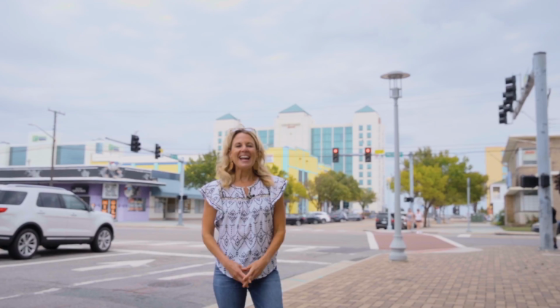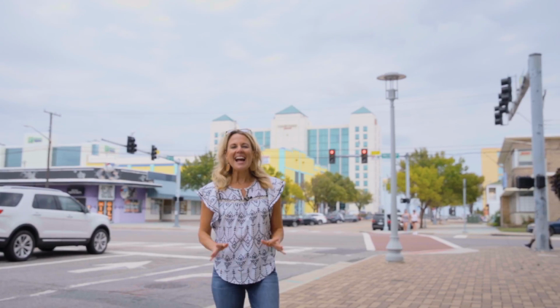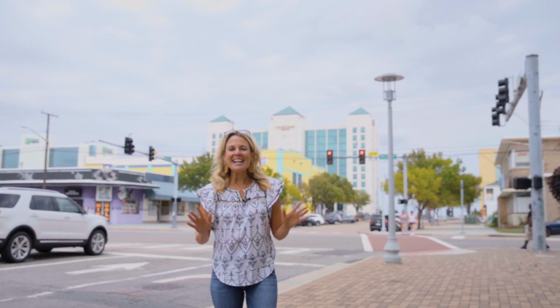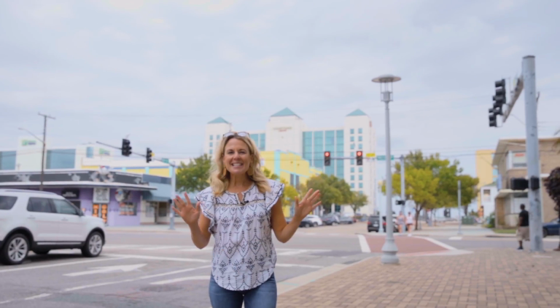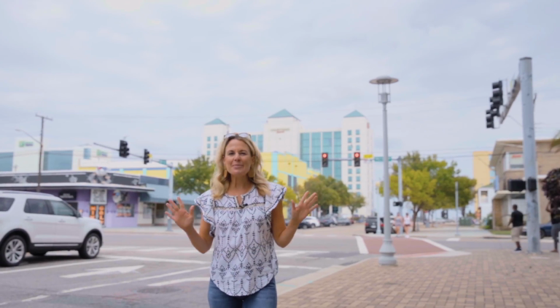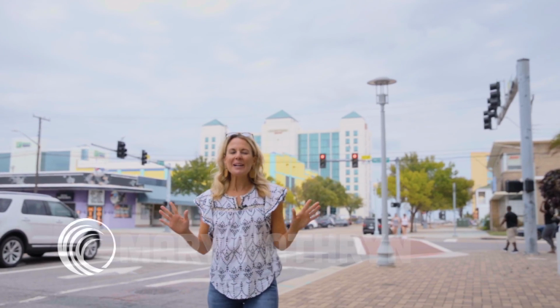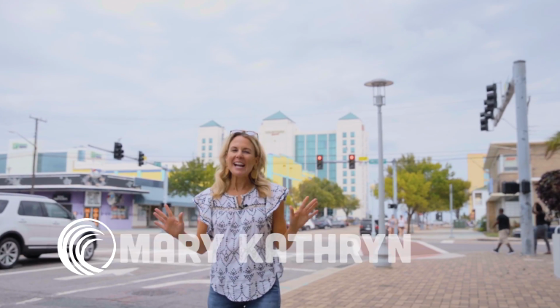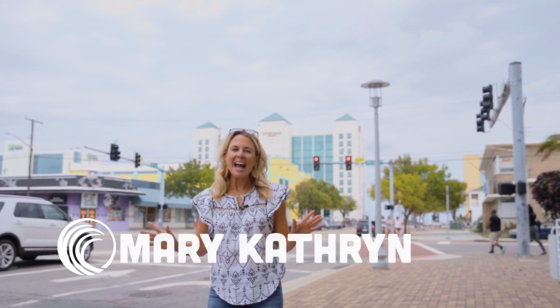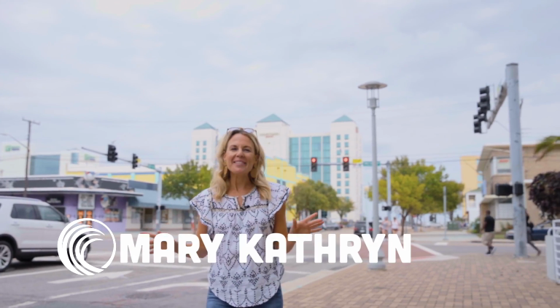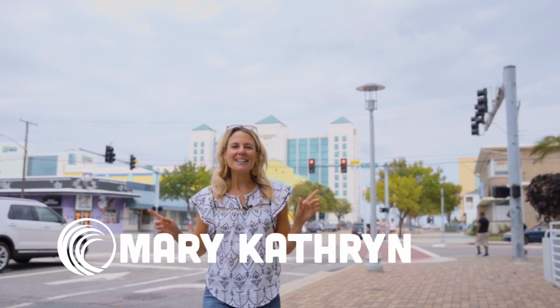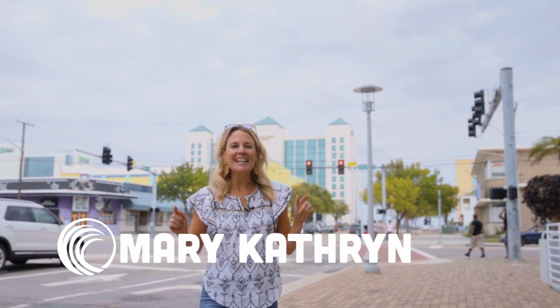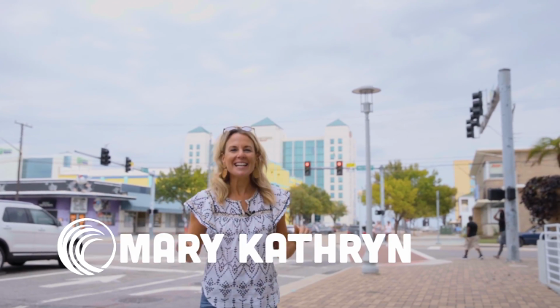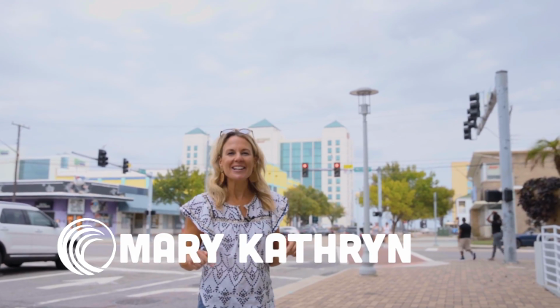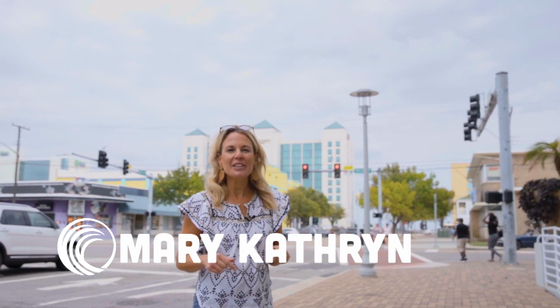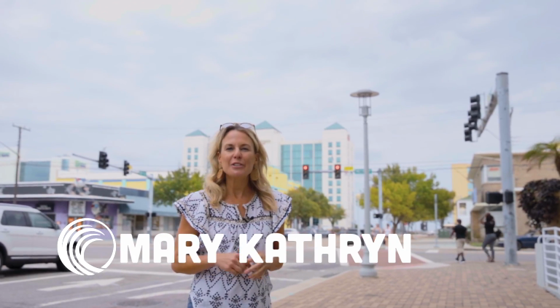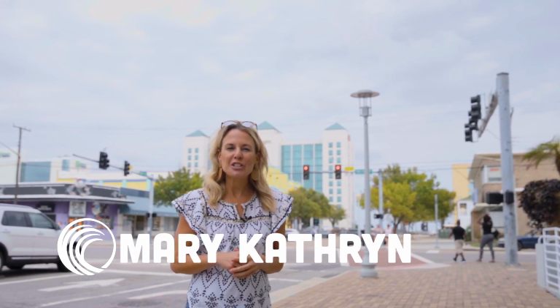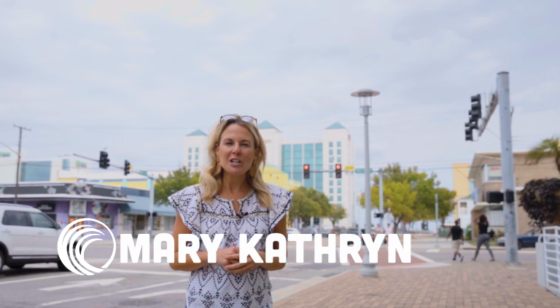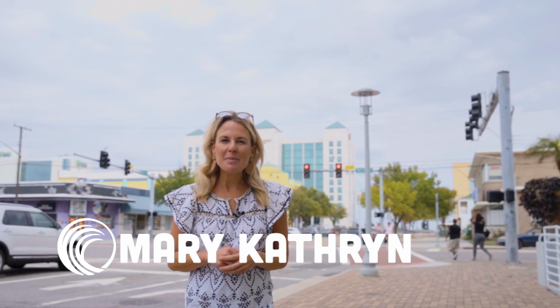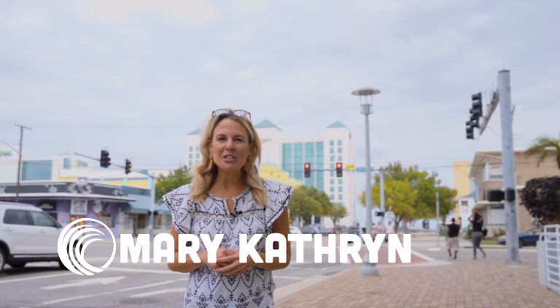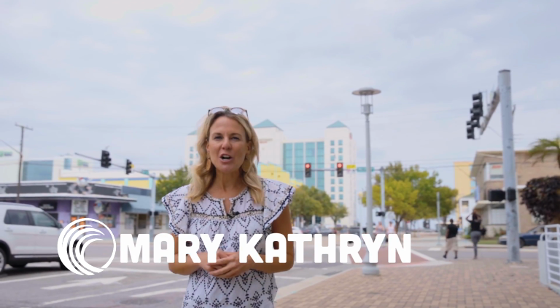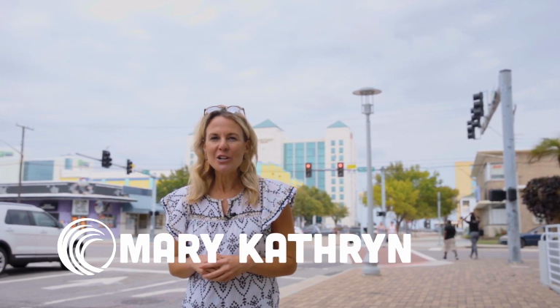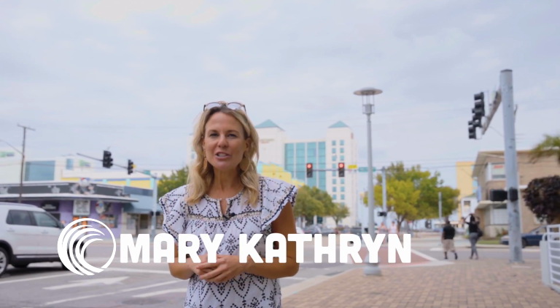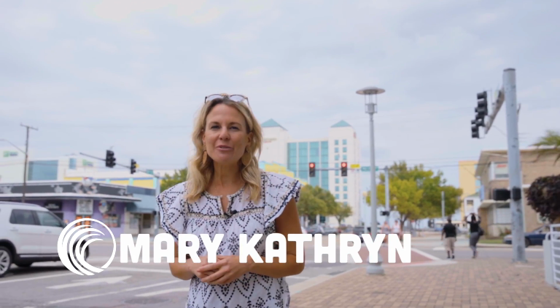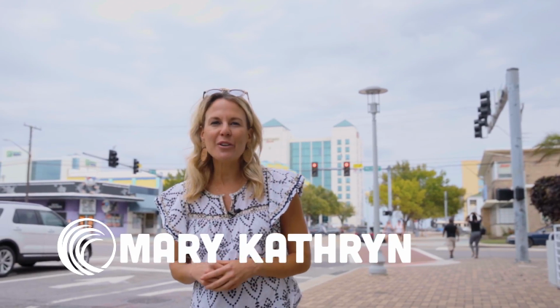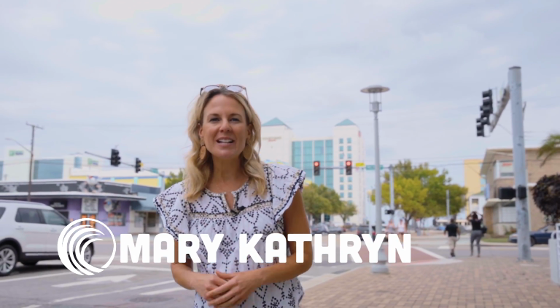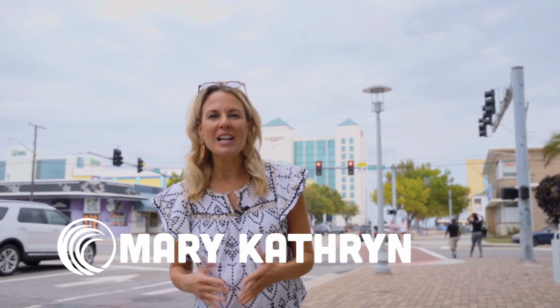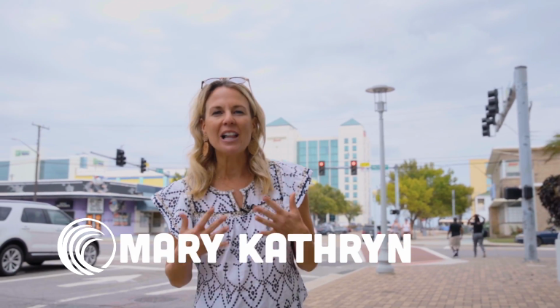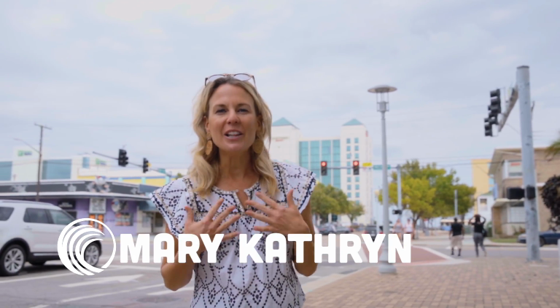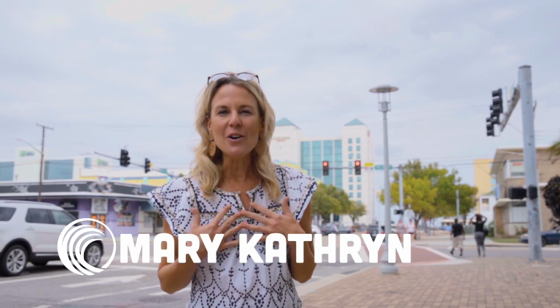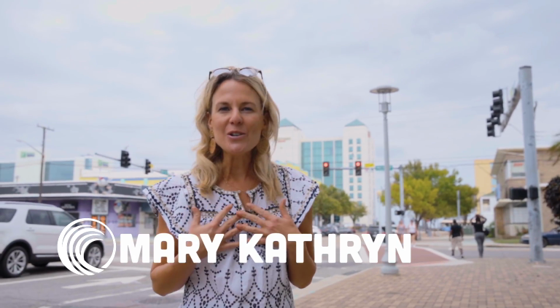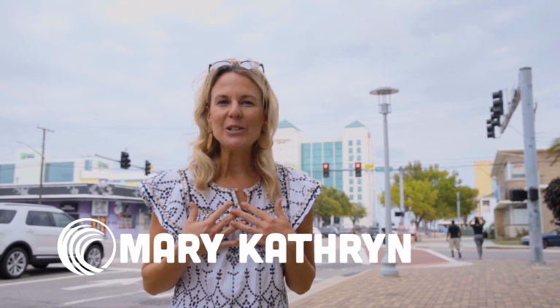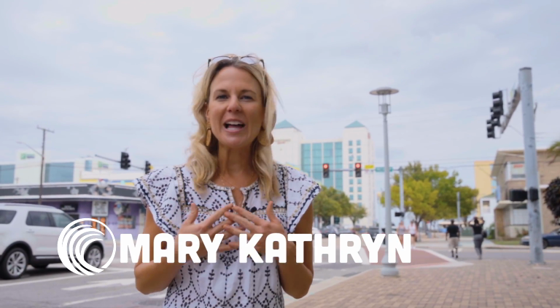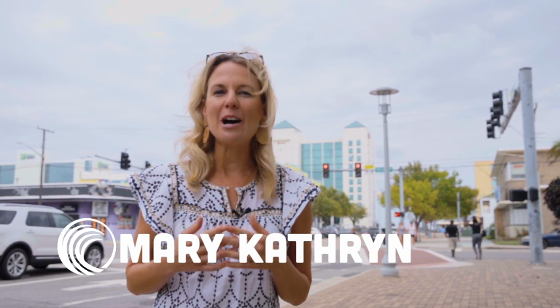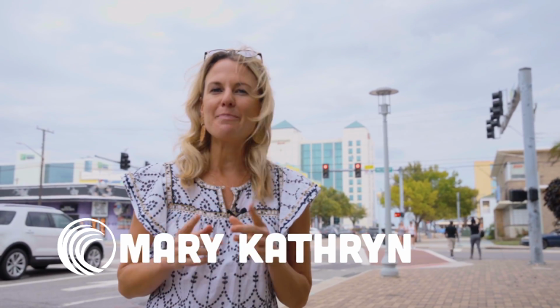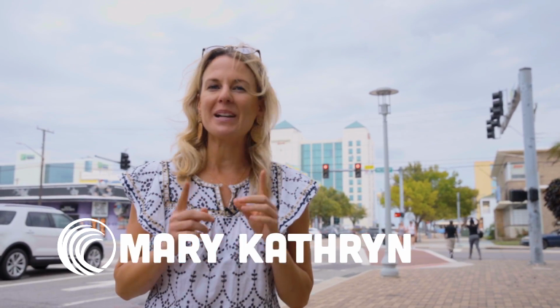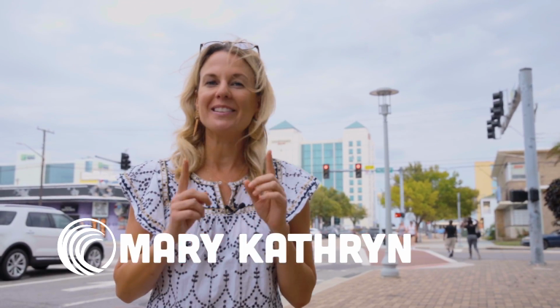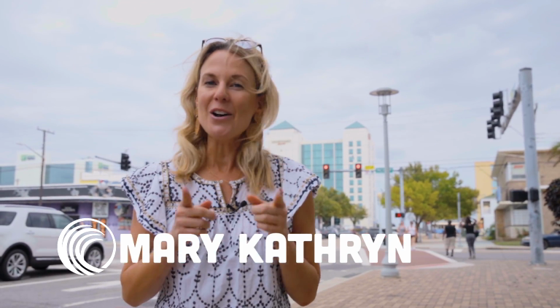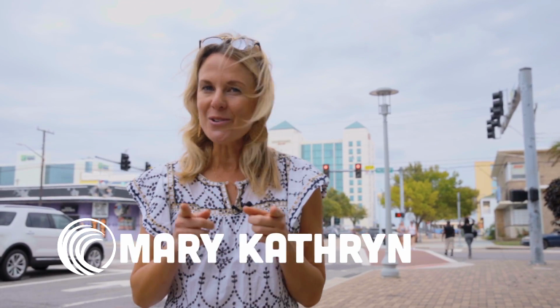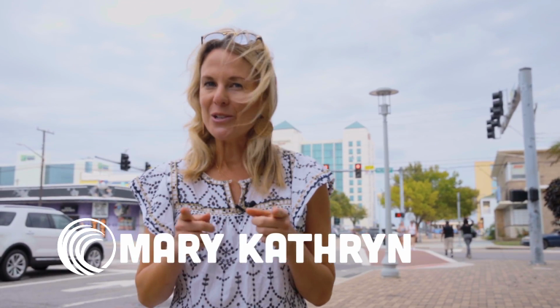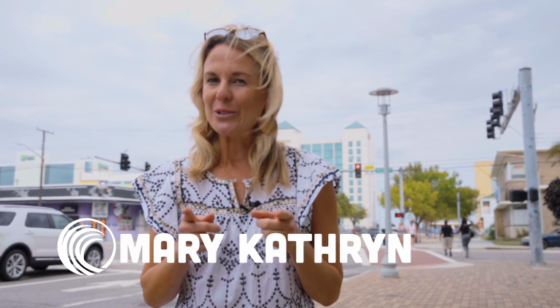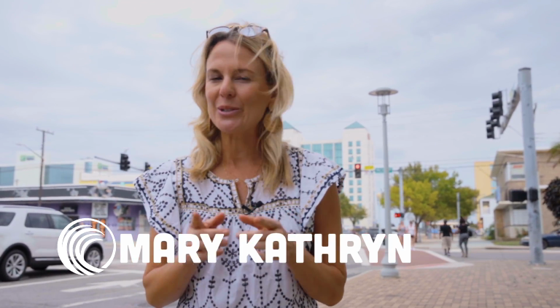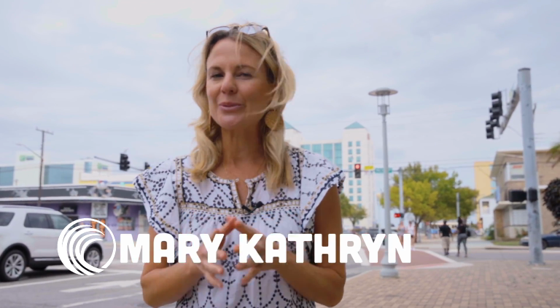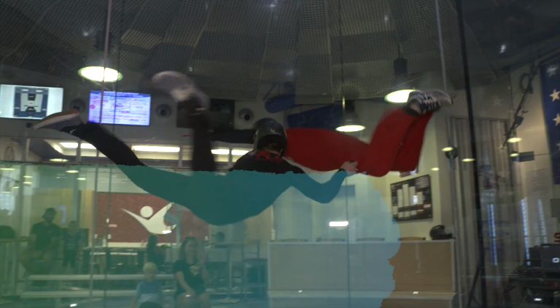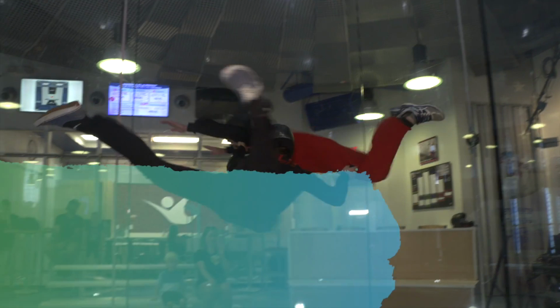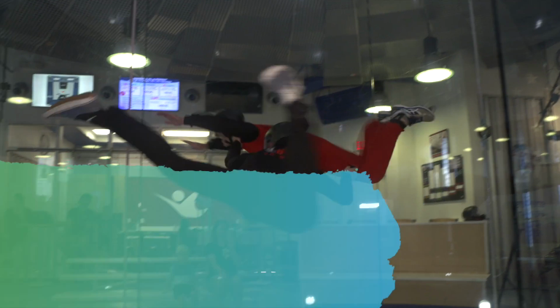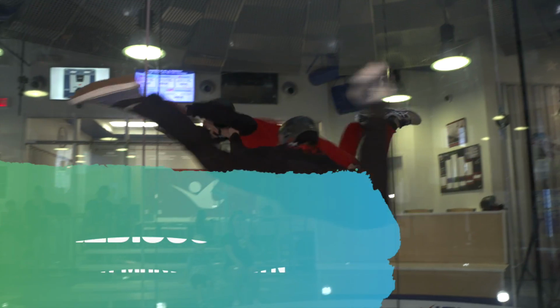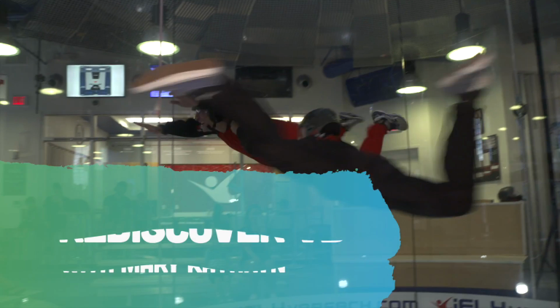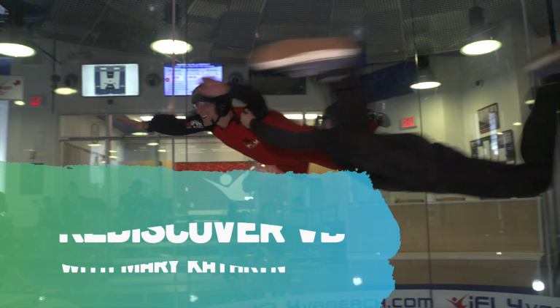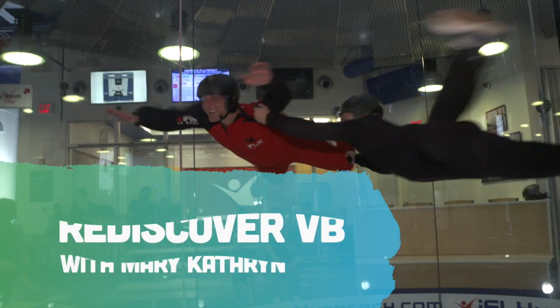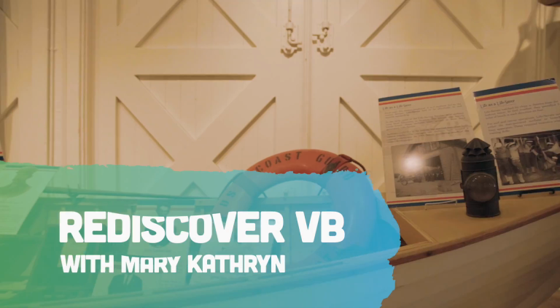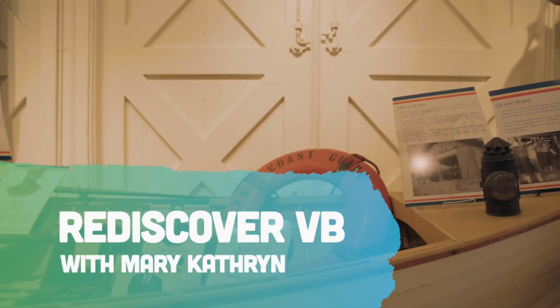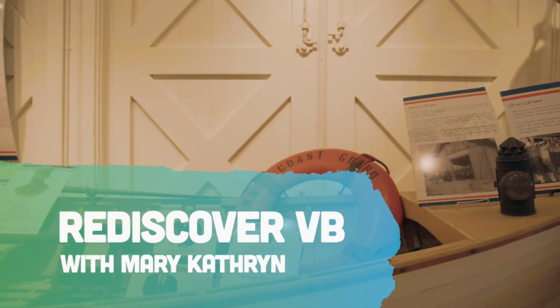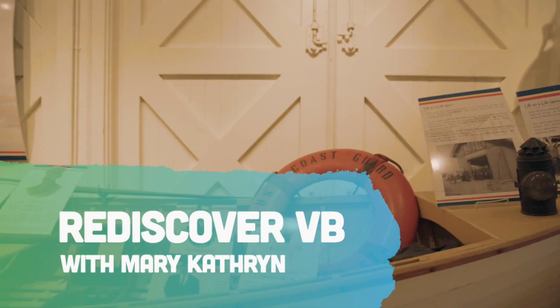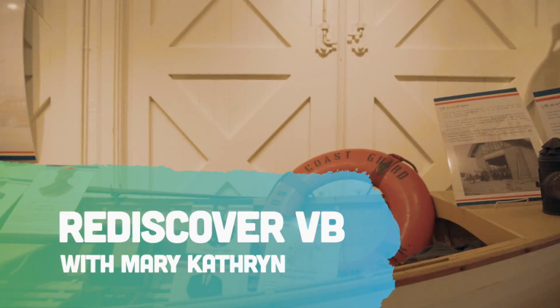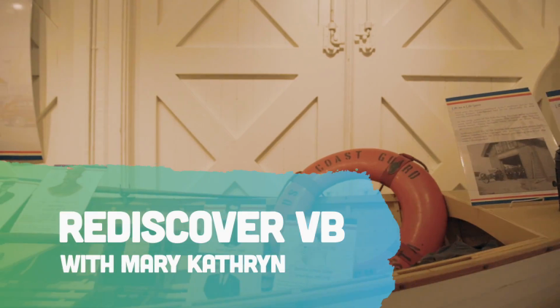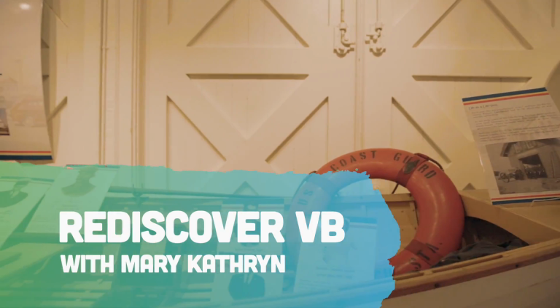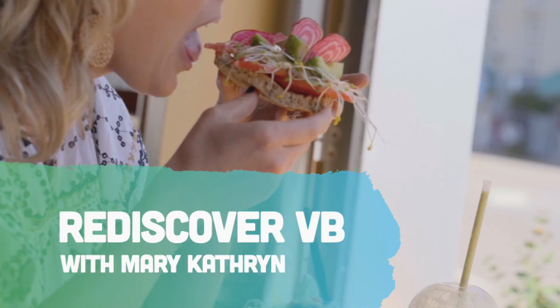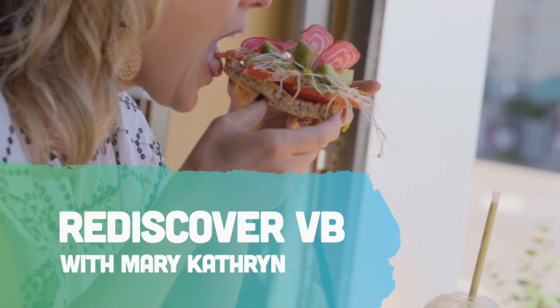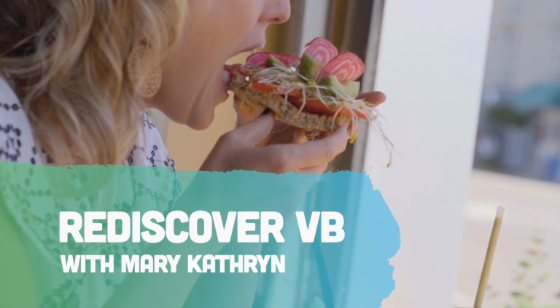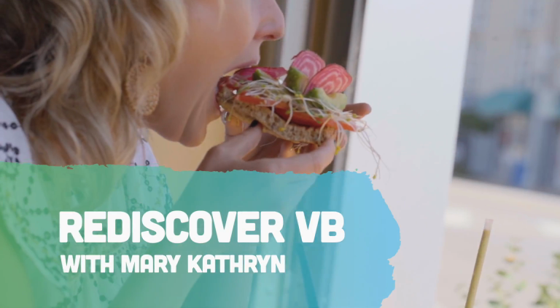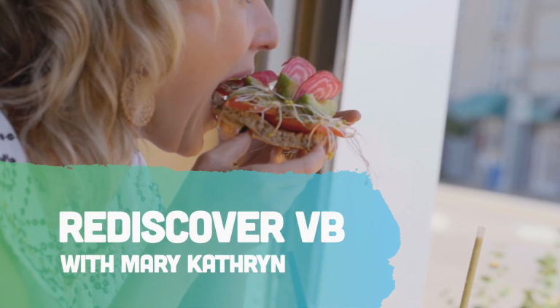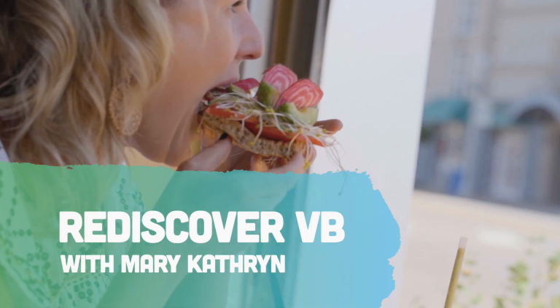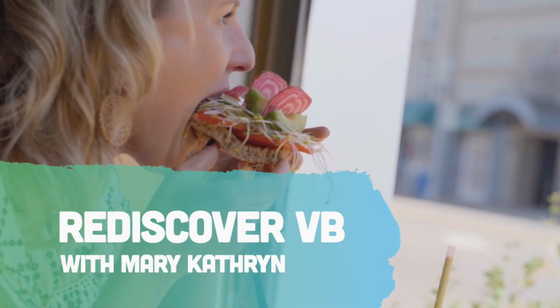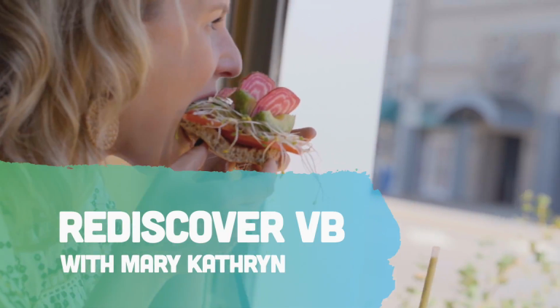Hey guys, it's Mary Catherine here at the Virginia Beach Oceanfront, a local helping locals rediscover Virginia Beach. So let's go check it out.